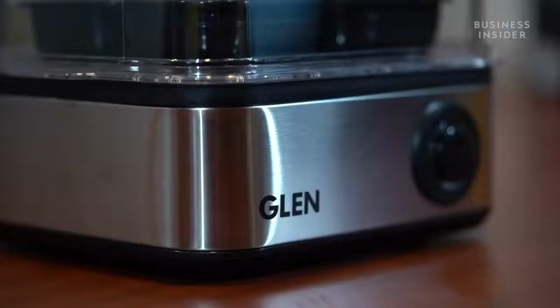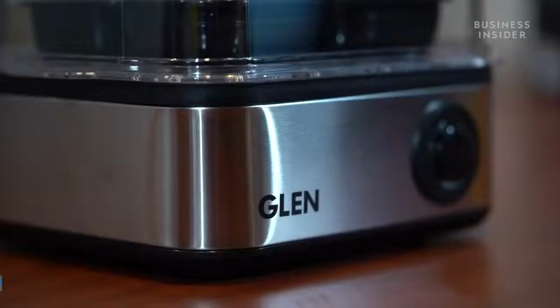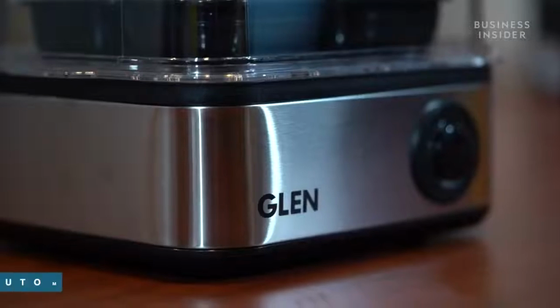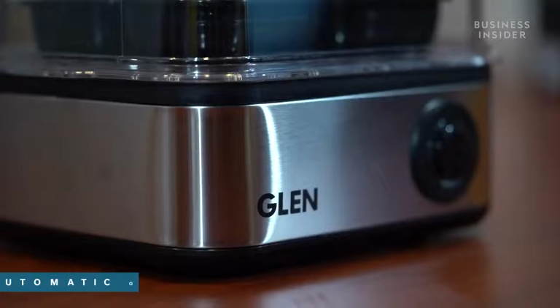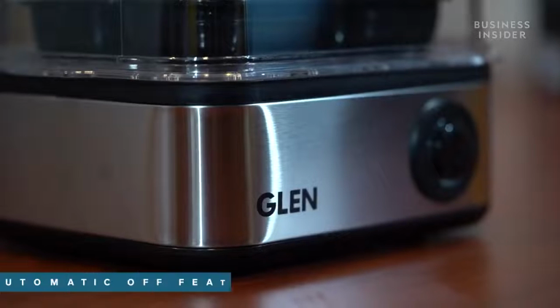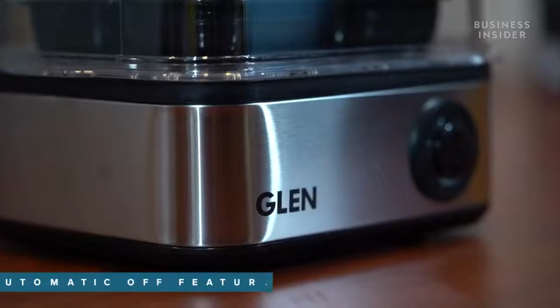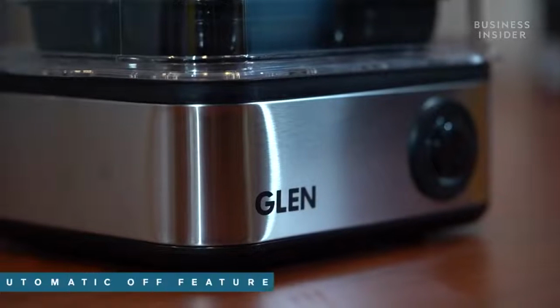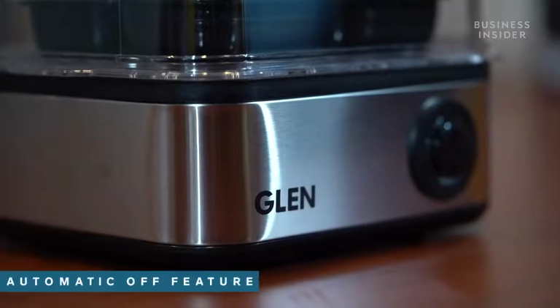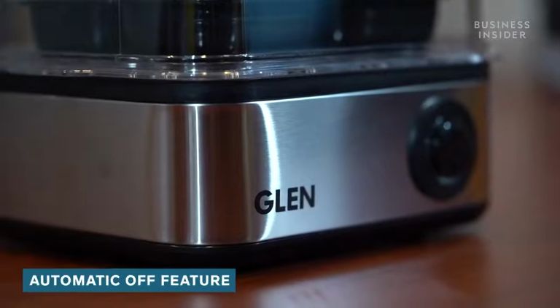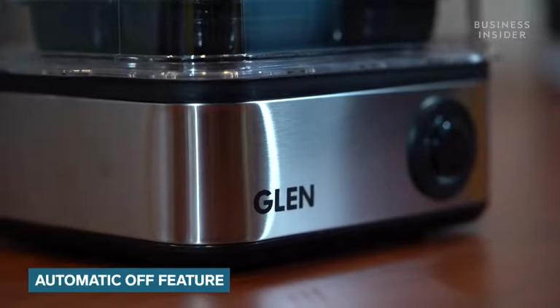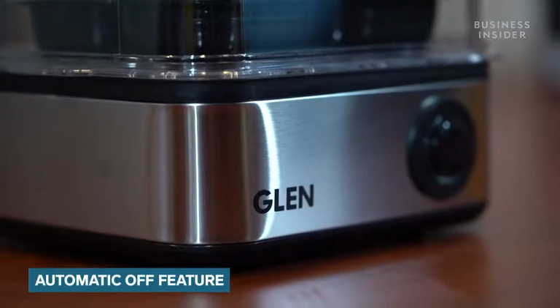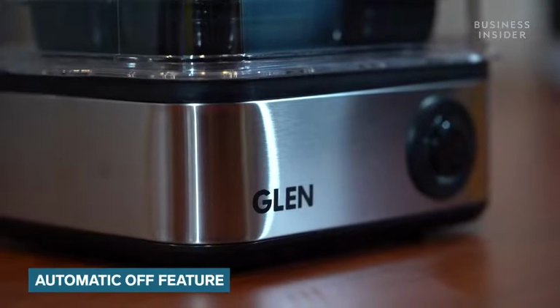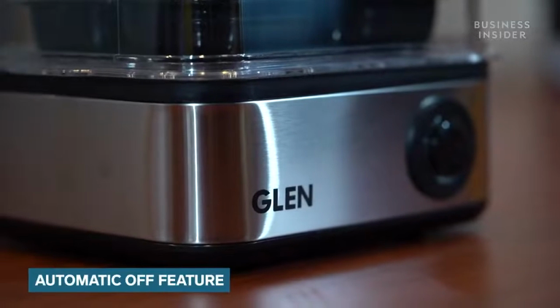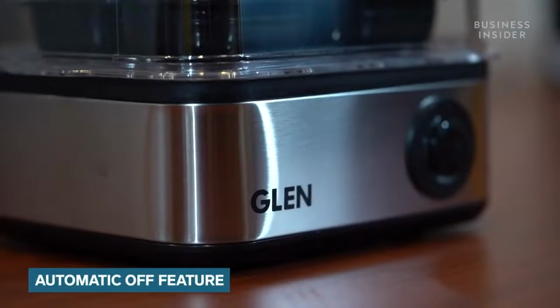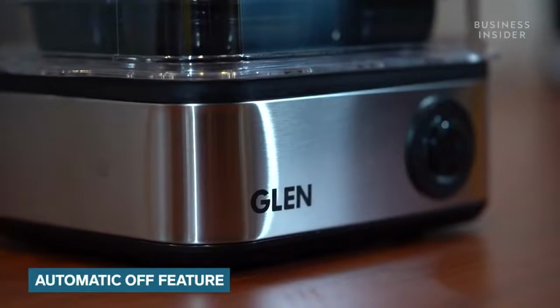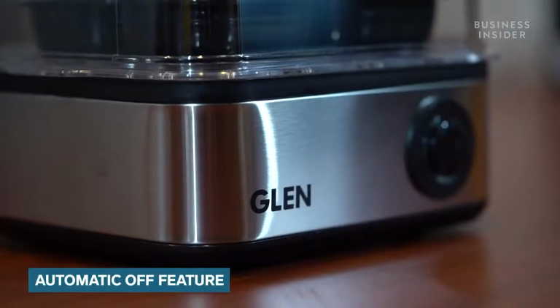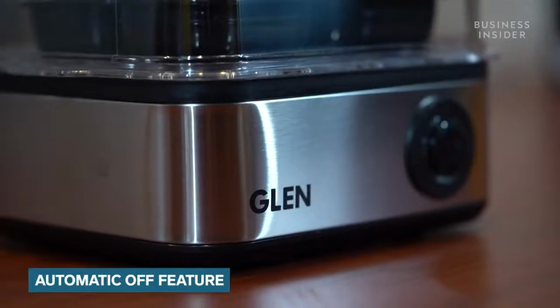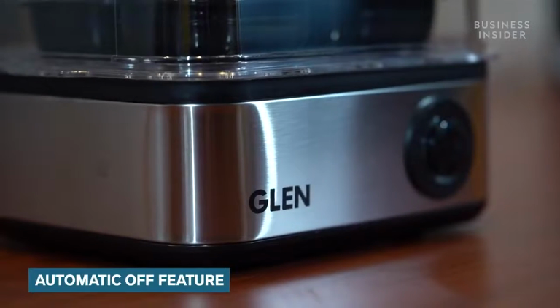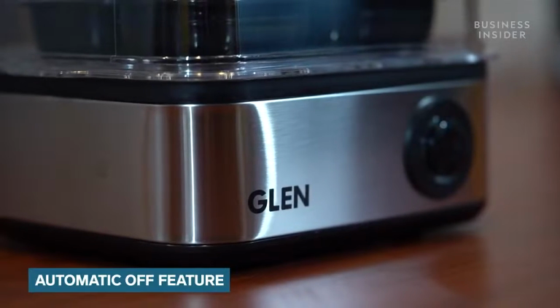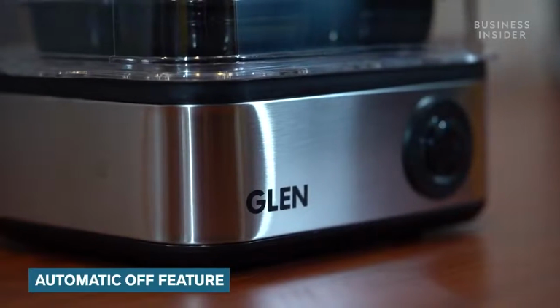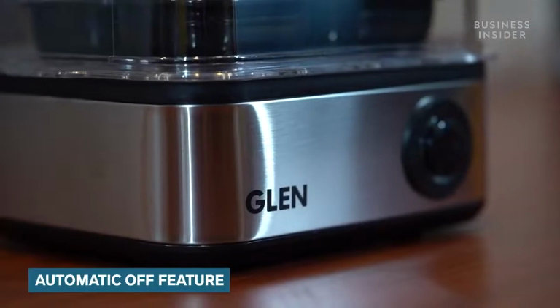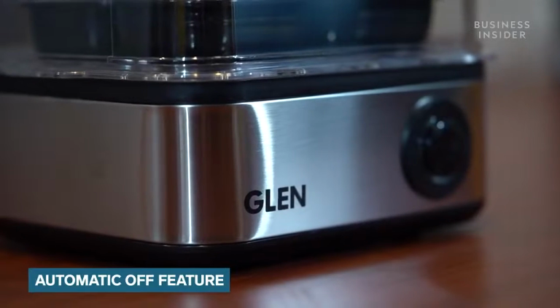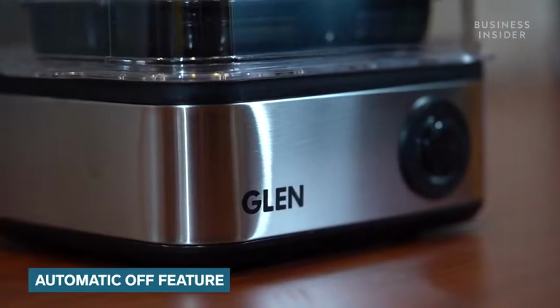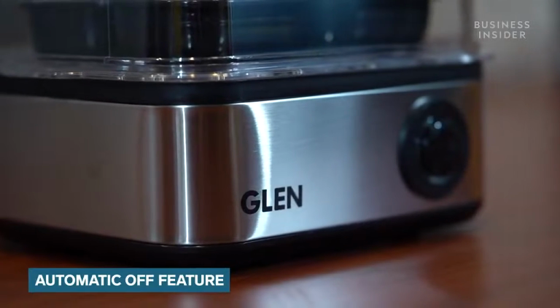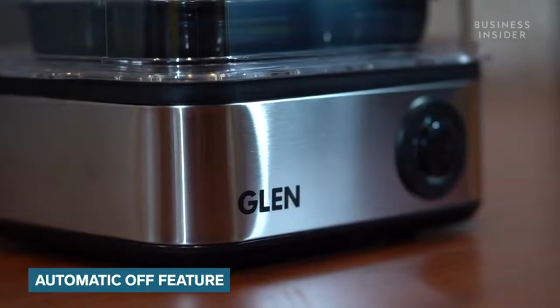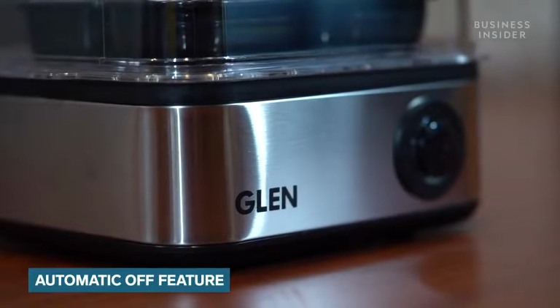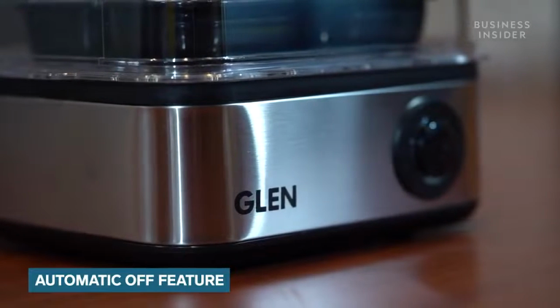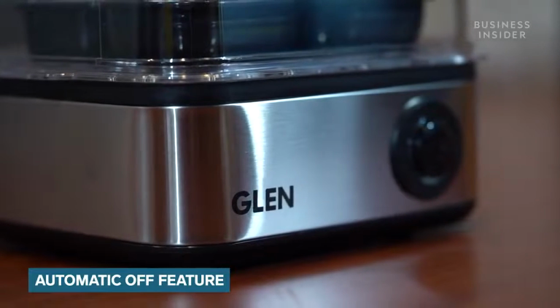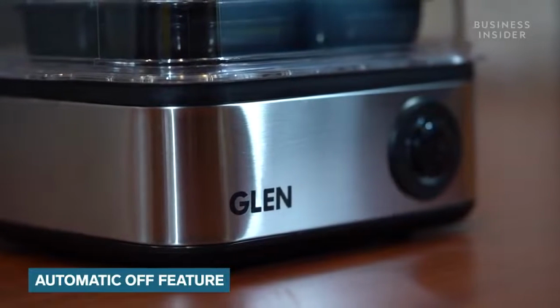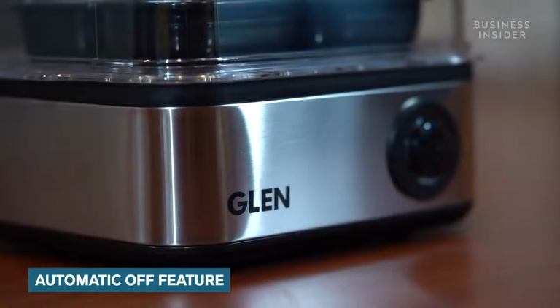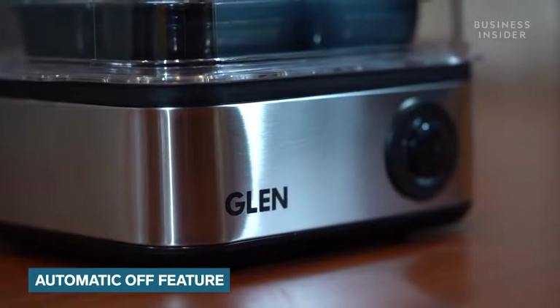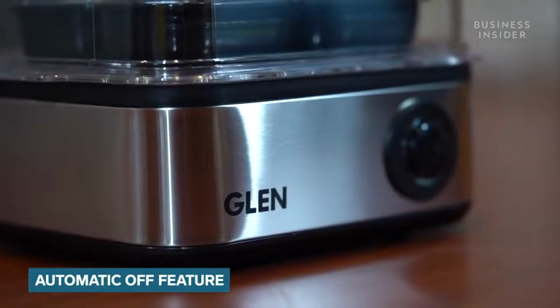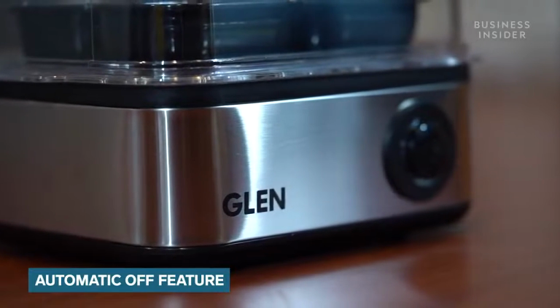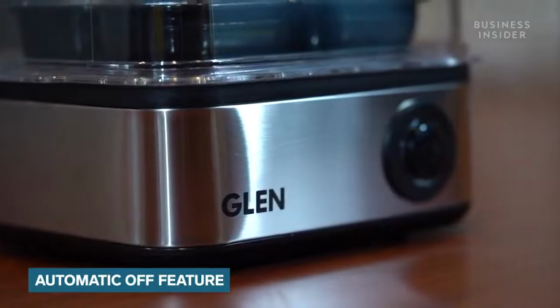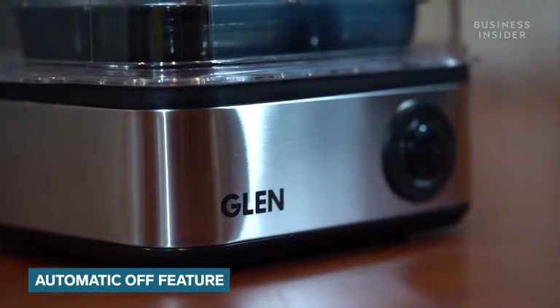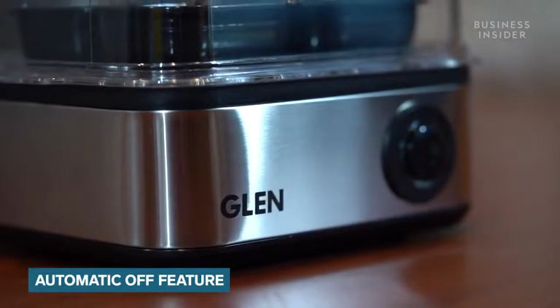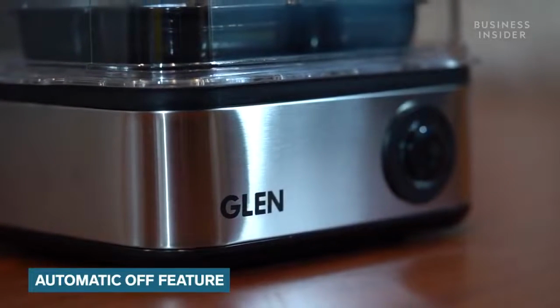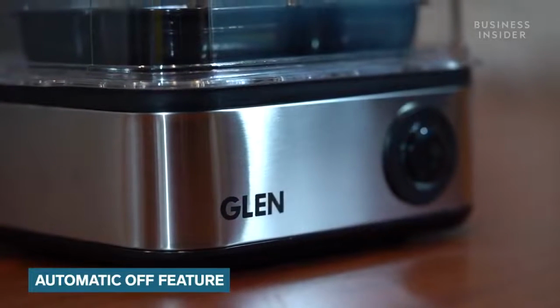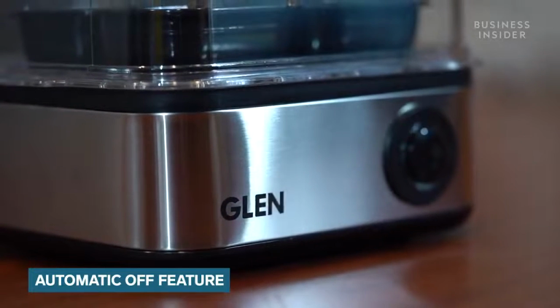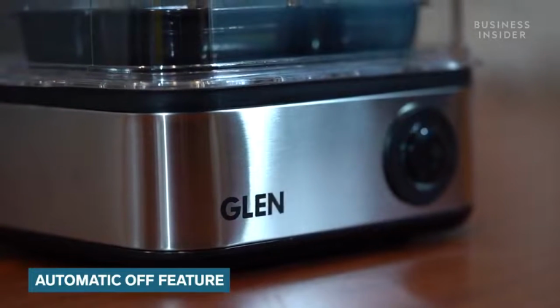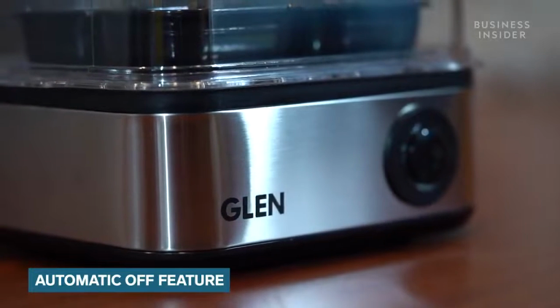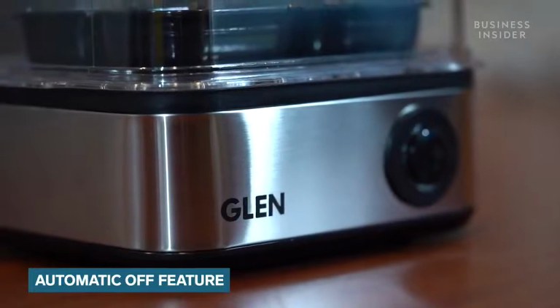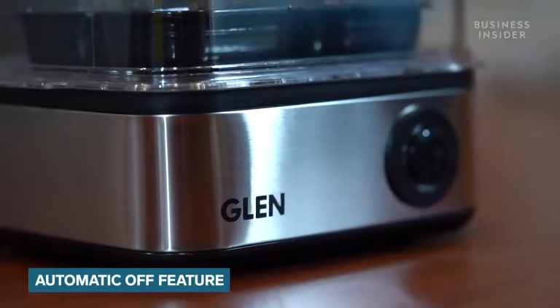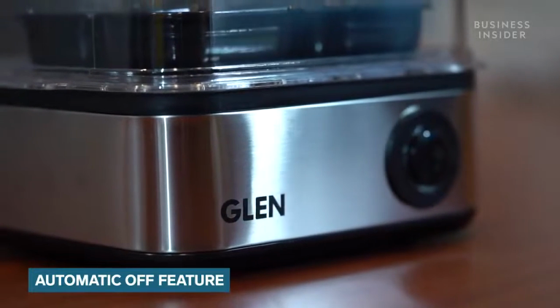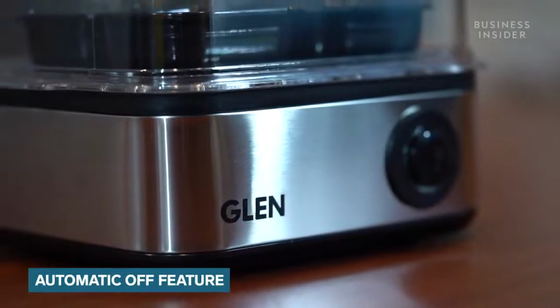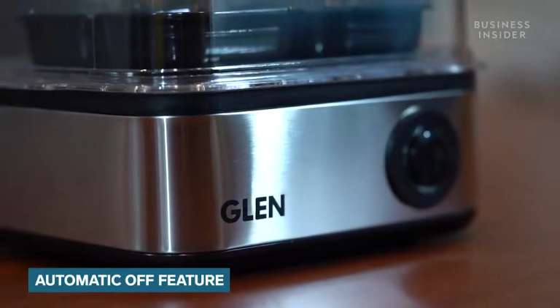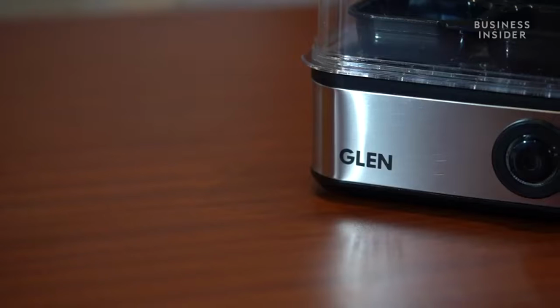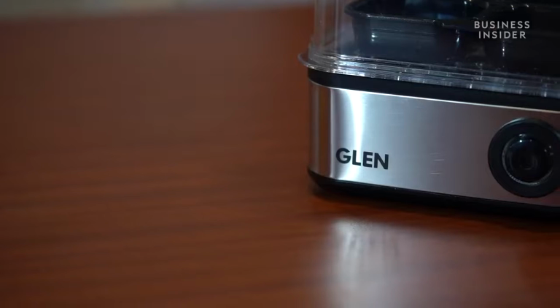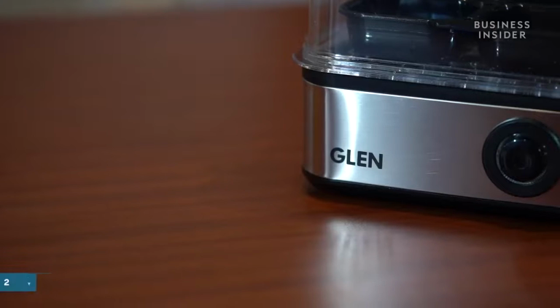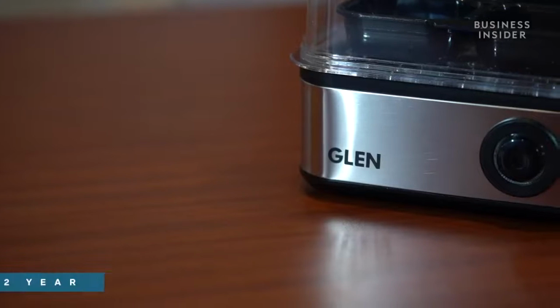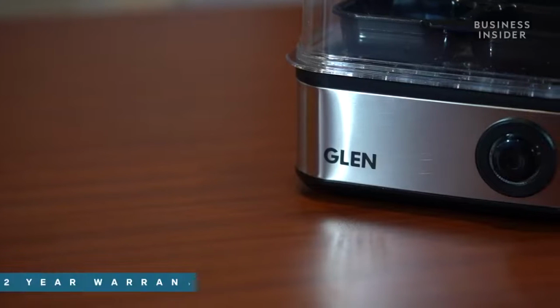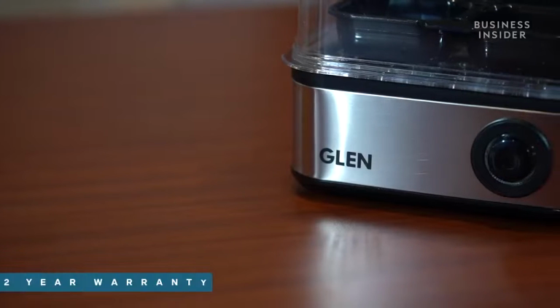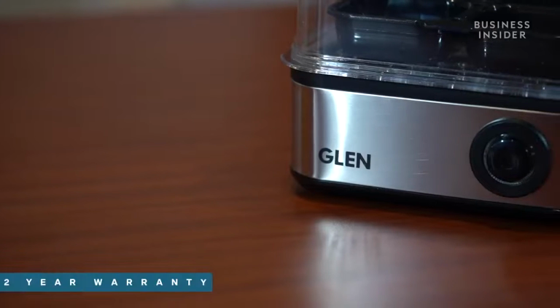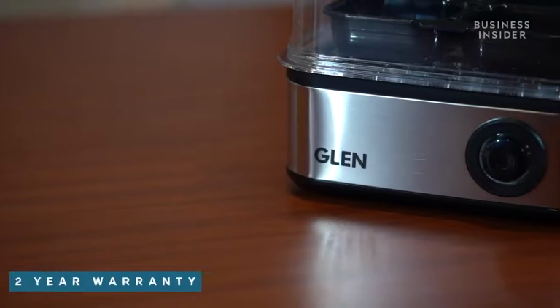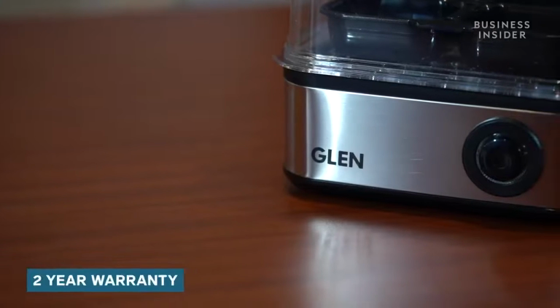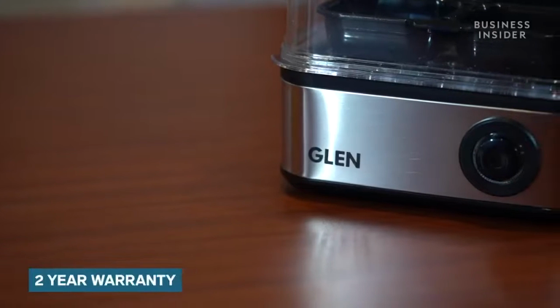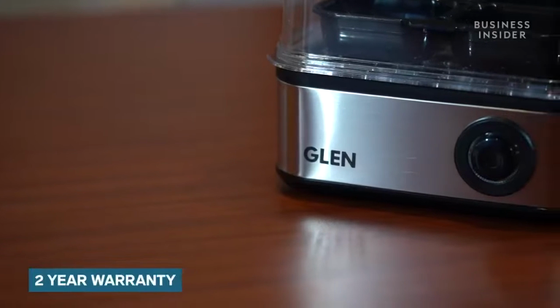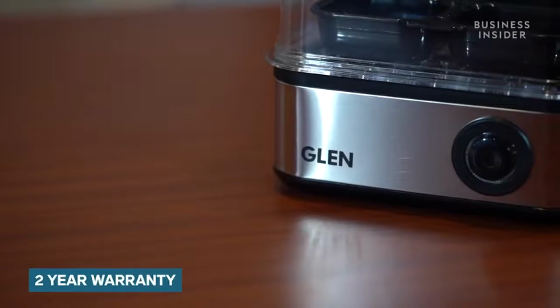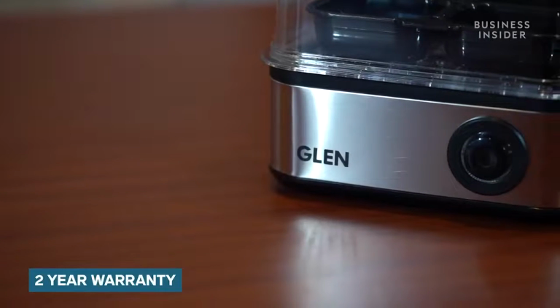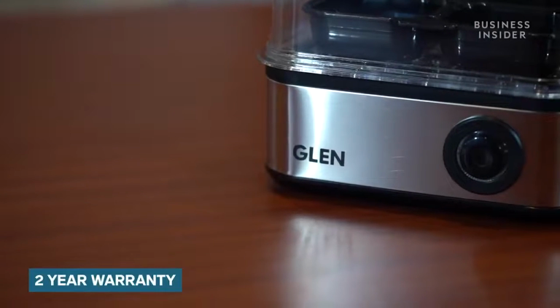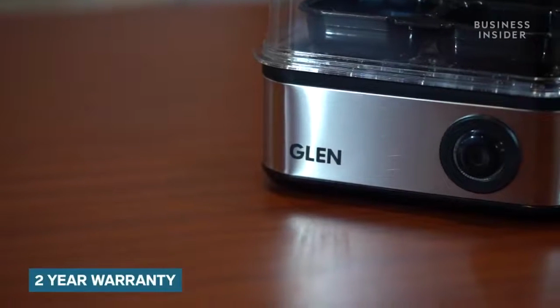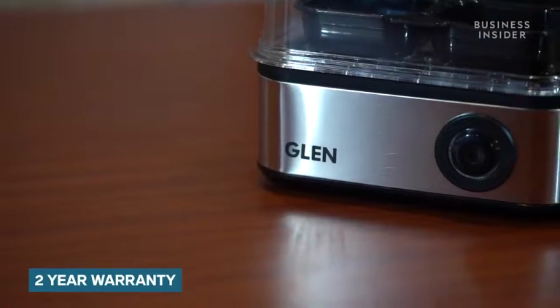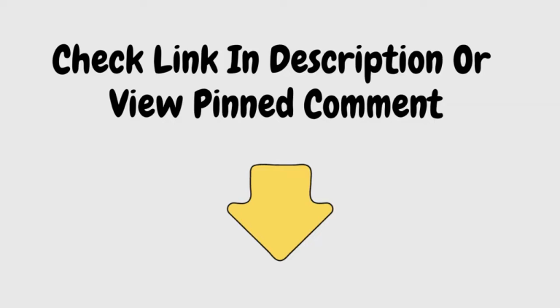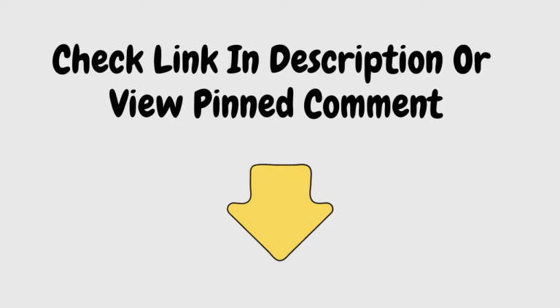There is an automatic power off and overheating protection feature which protects your food from burning. You get 2 years of warranty by Glen.